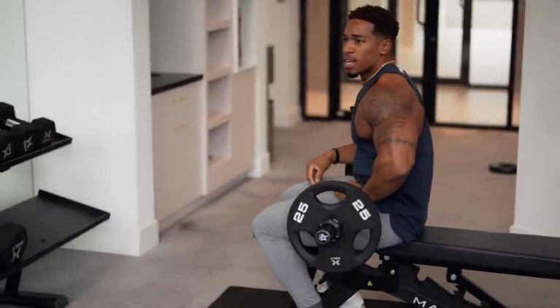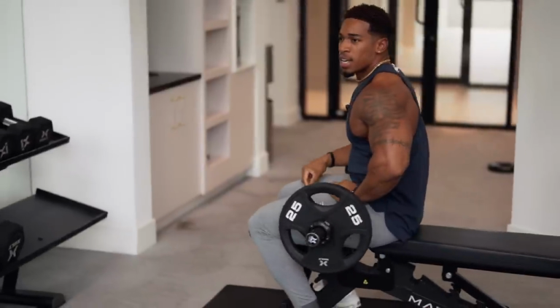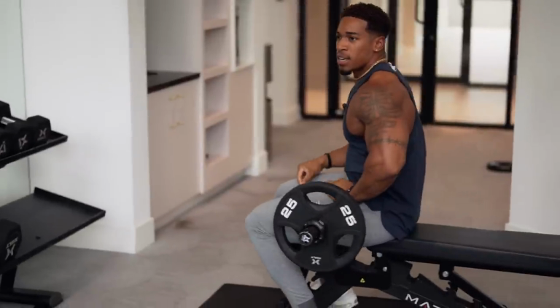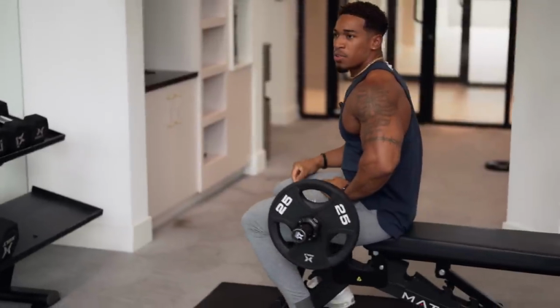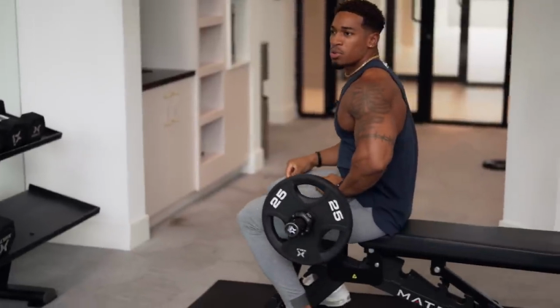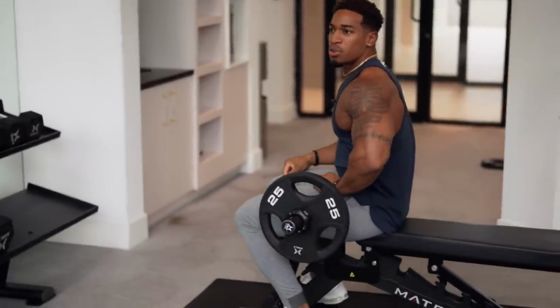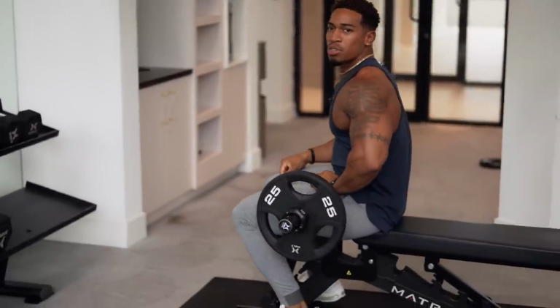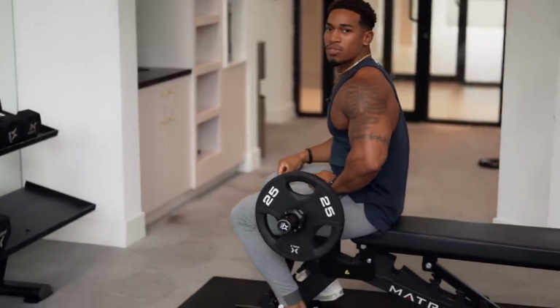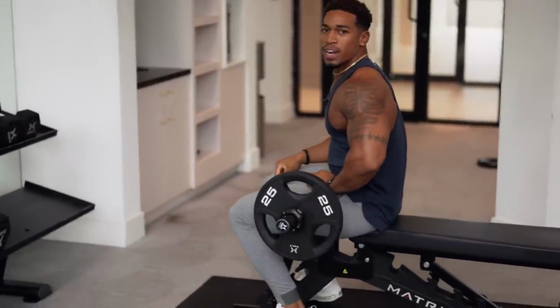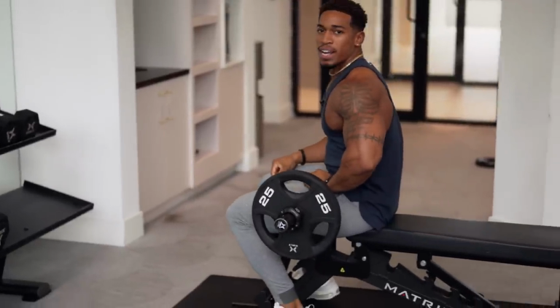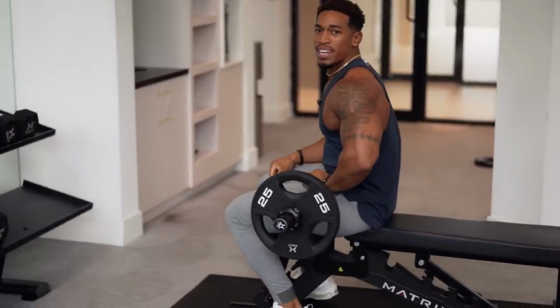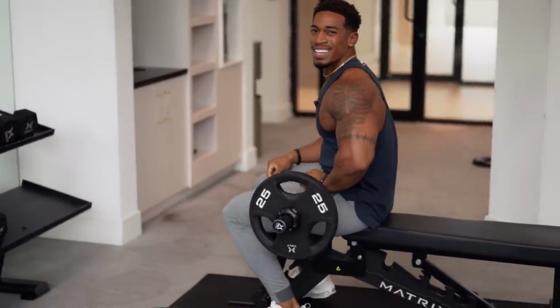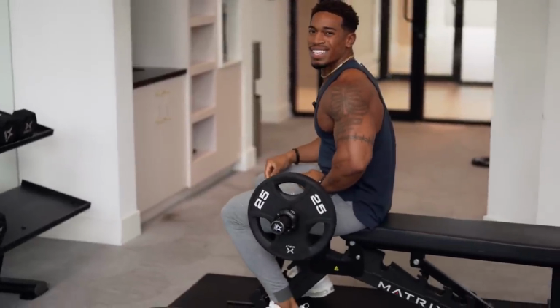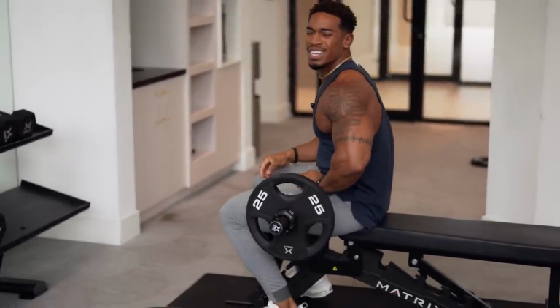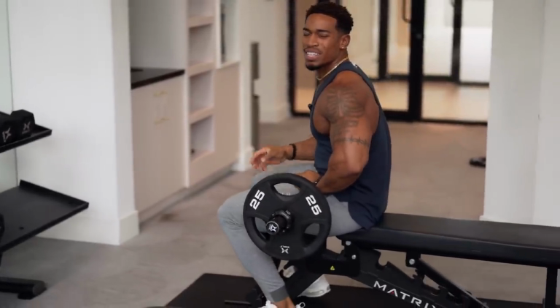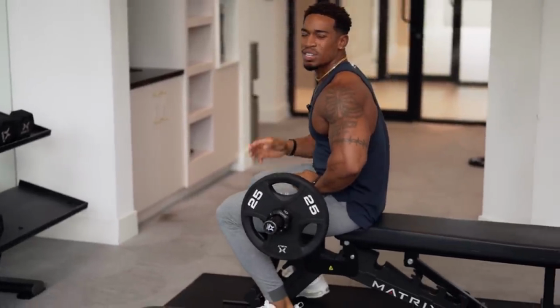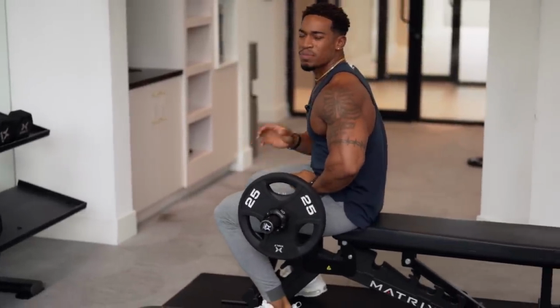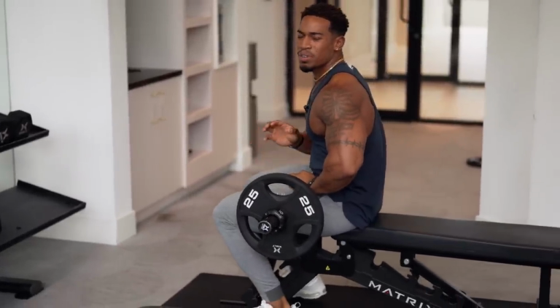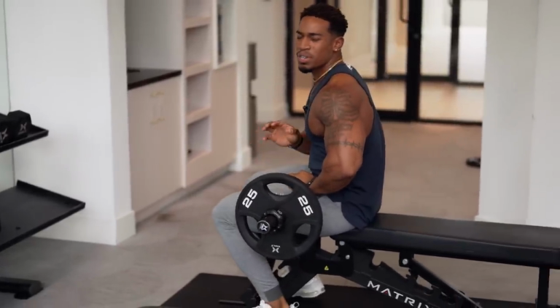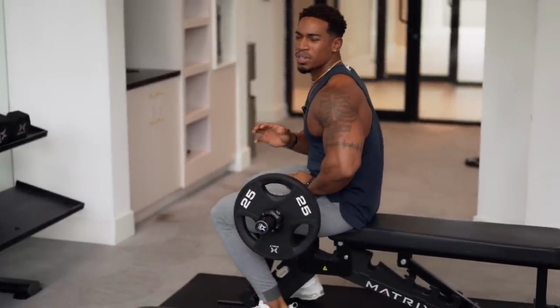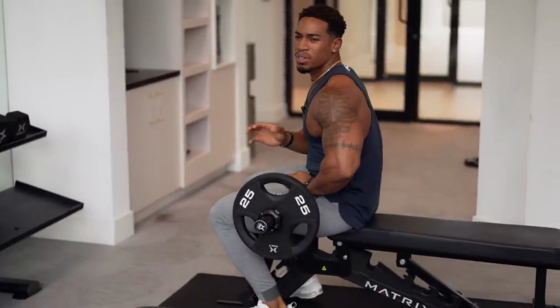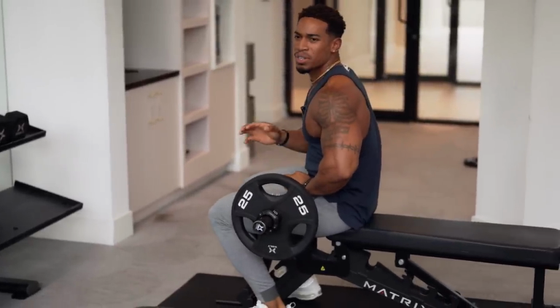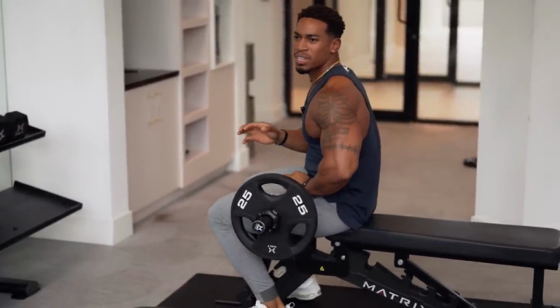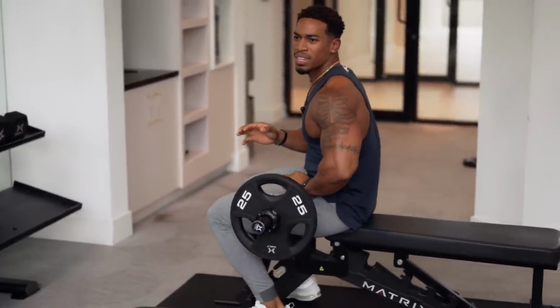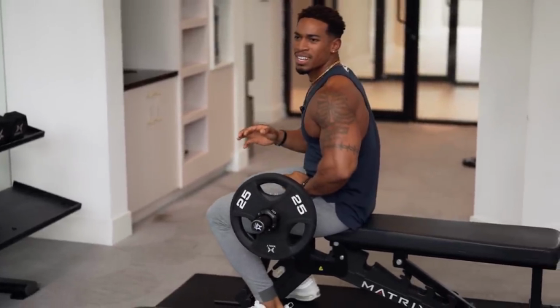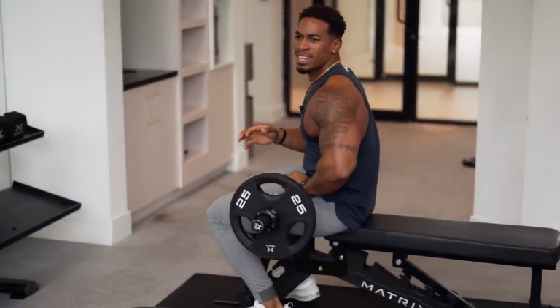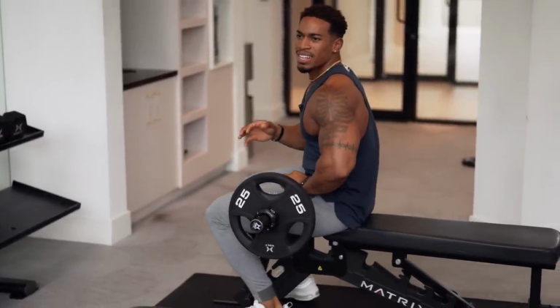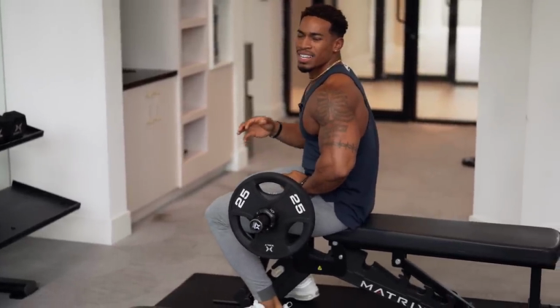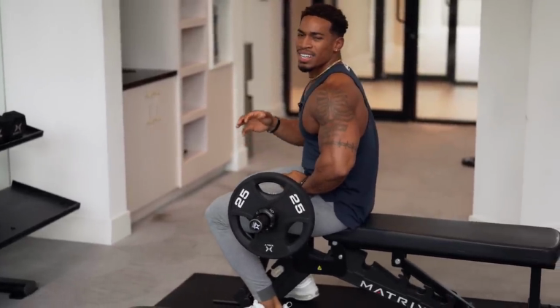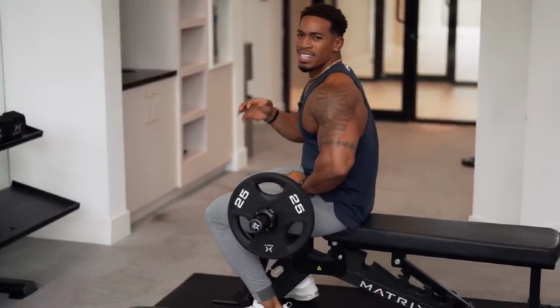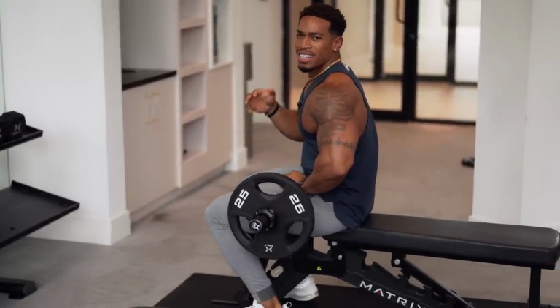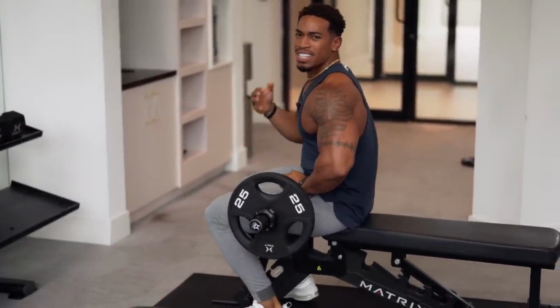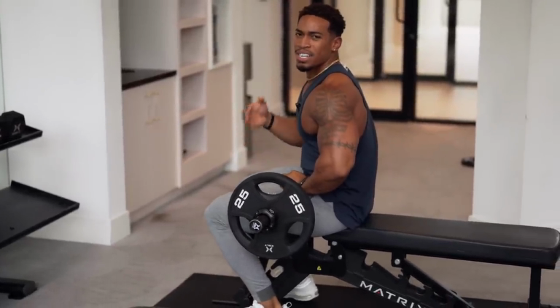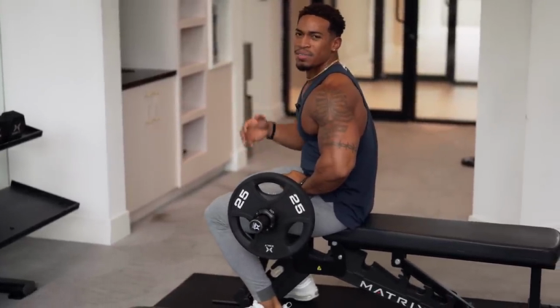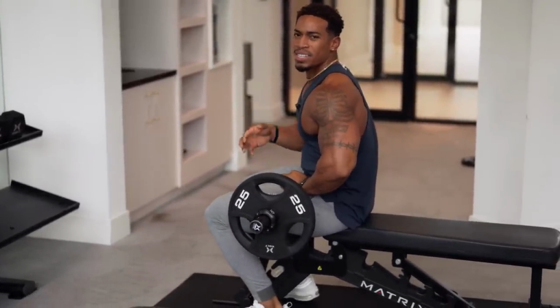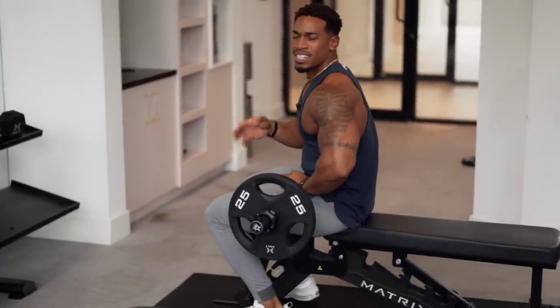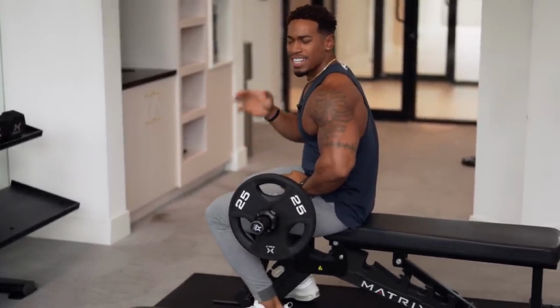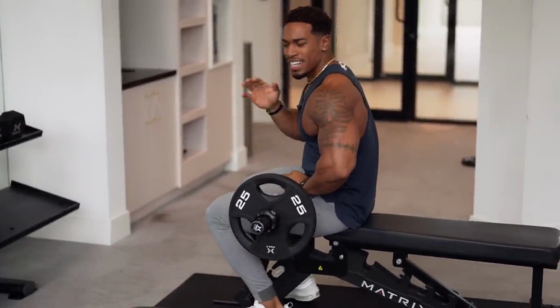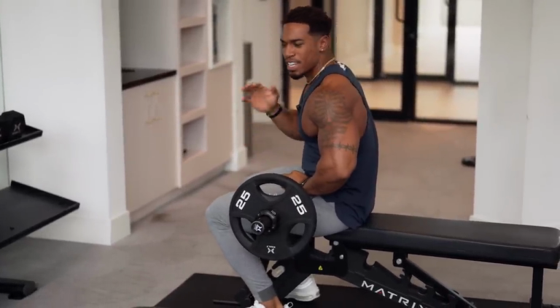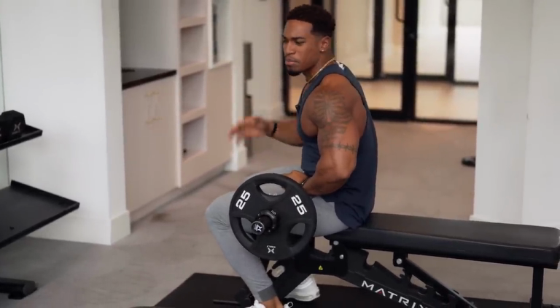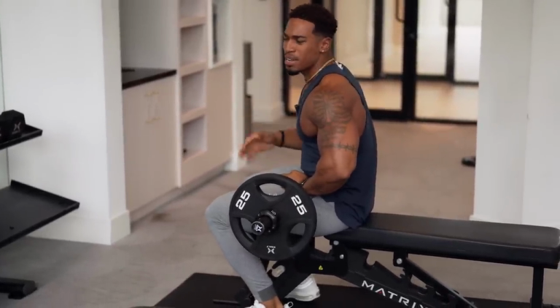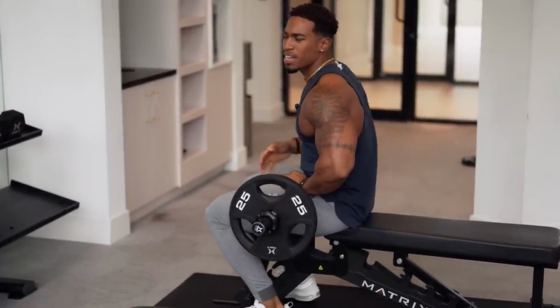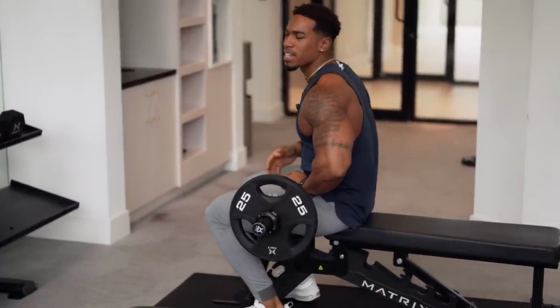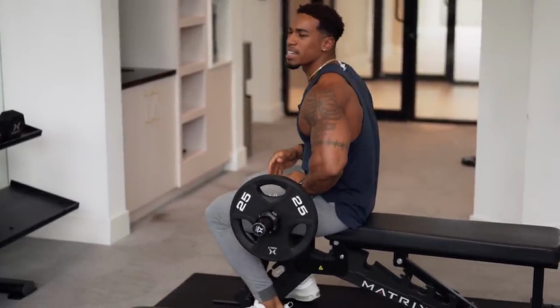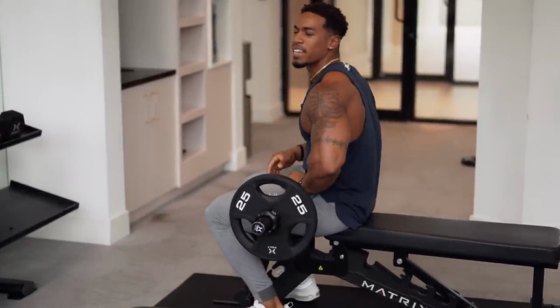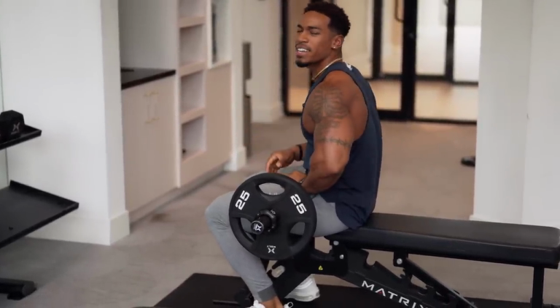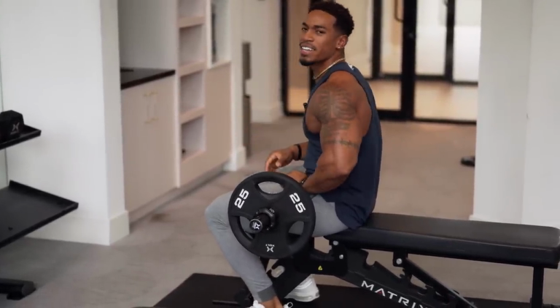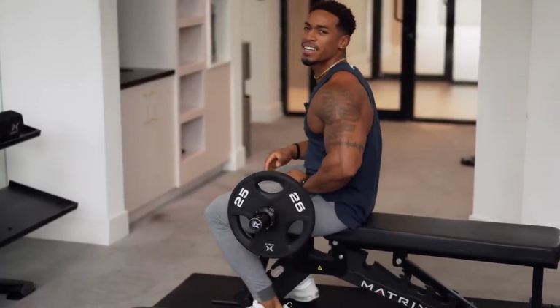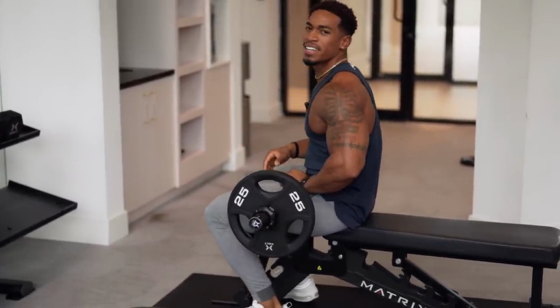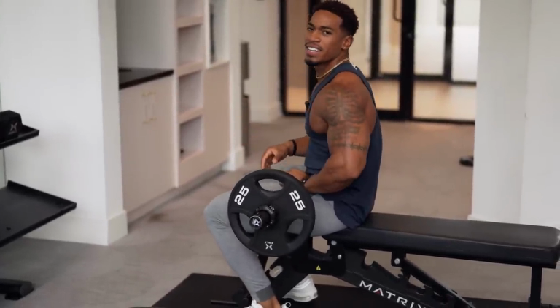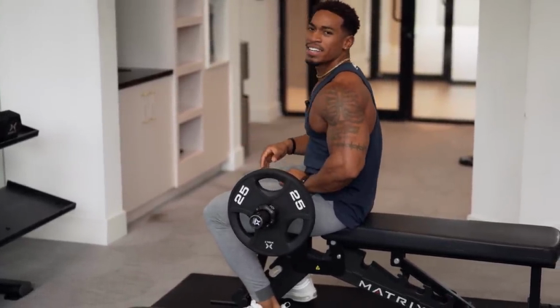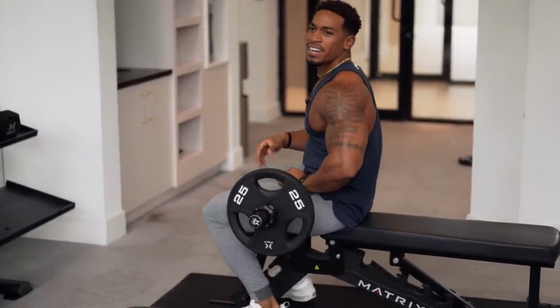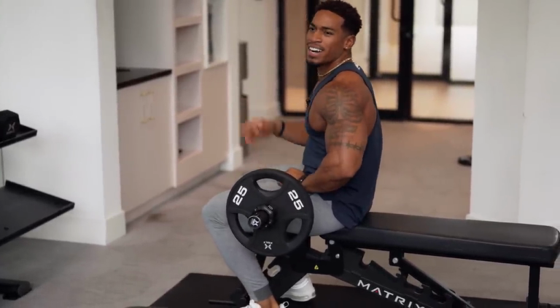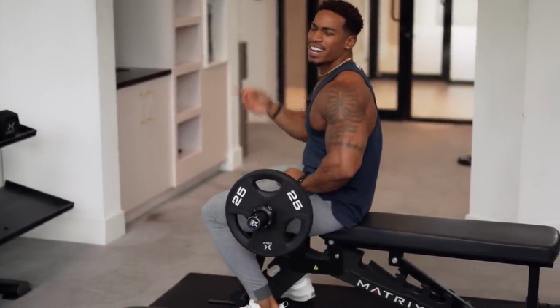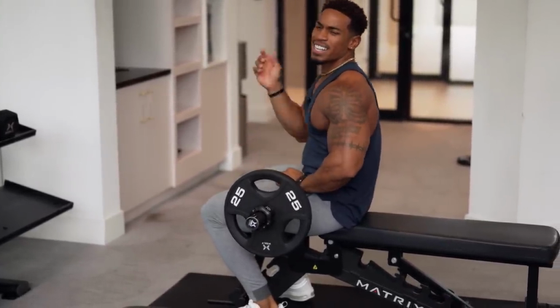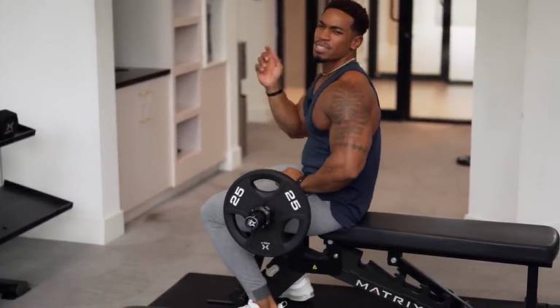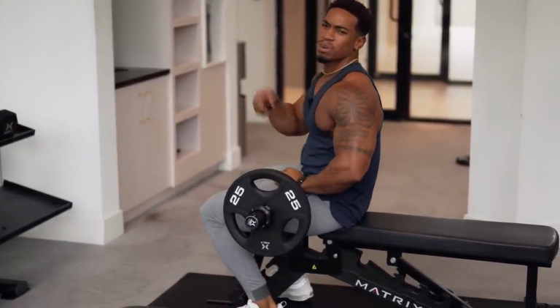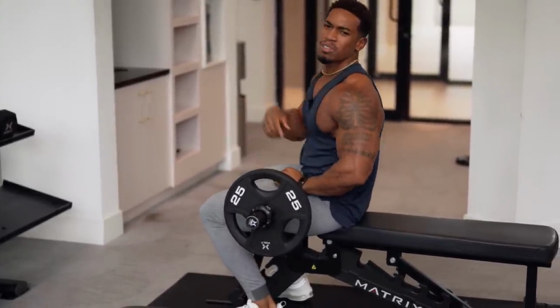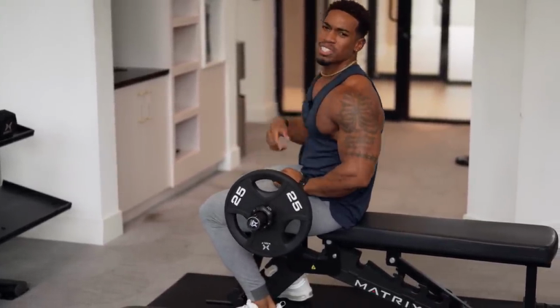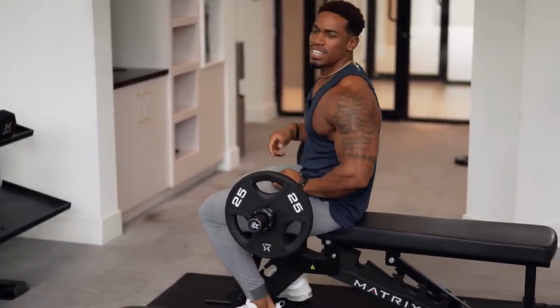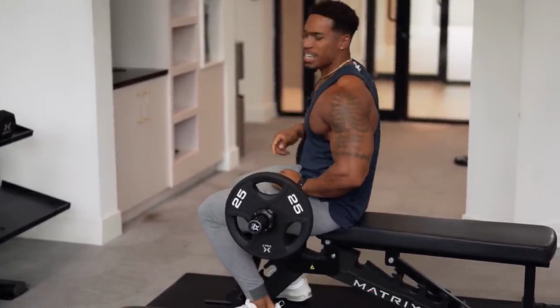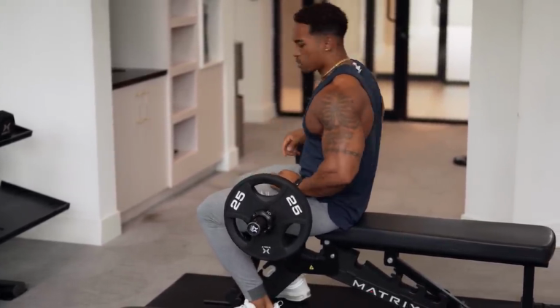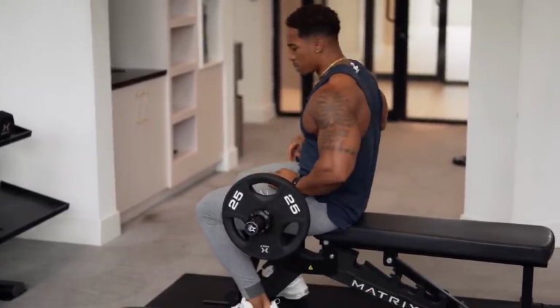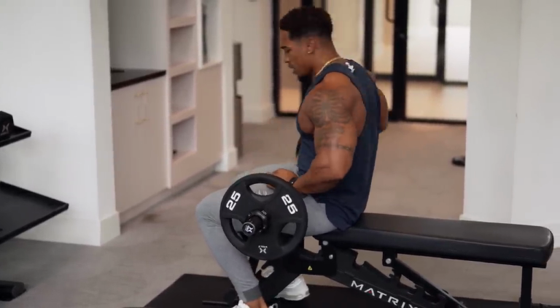If you do those right, you'll feel the difference immediately. Let's move on to the next one.